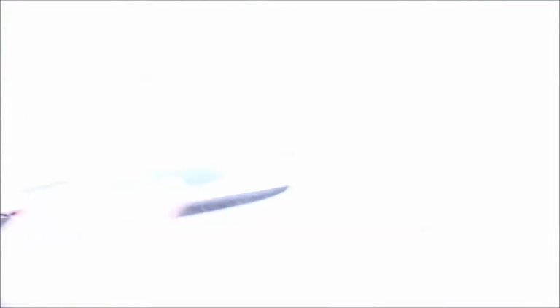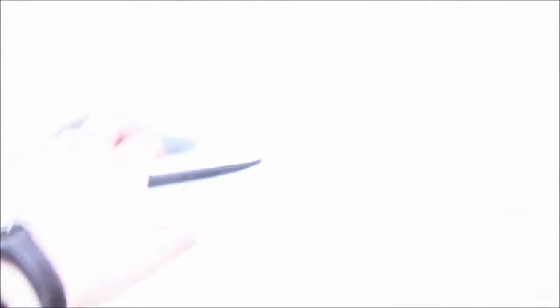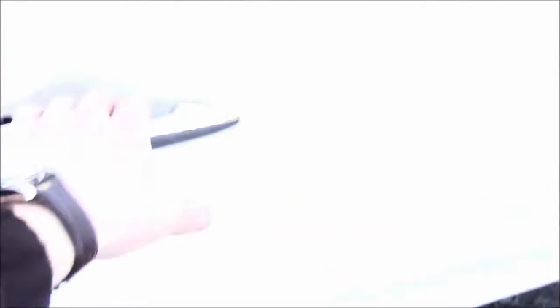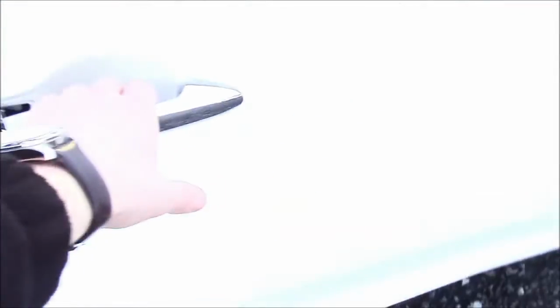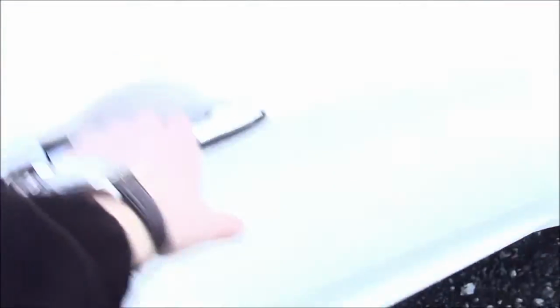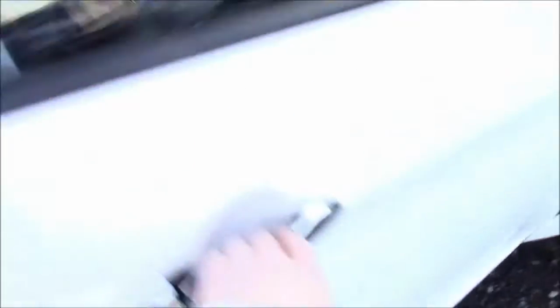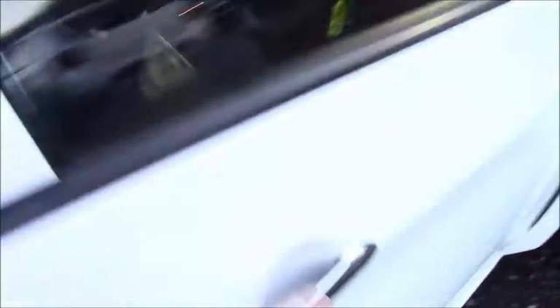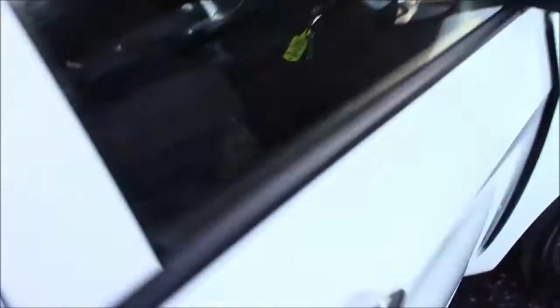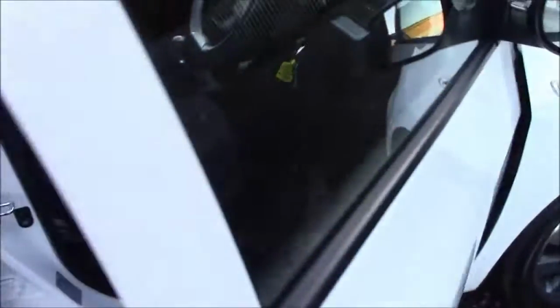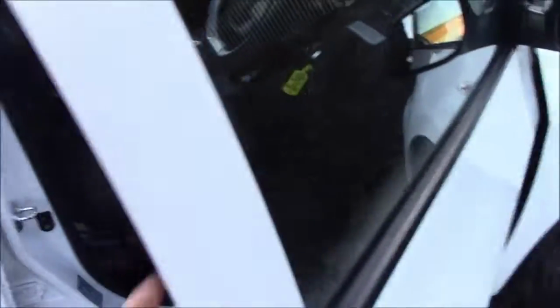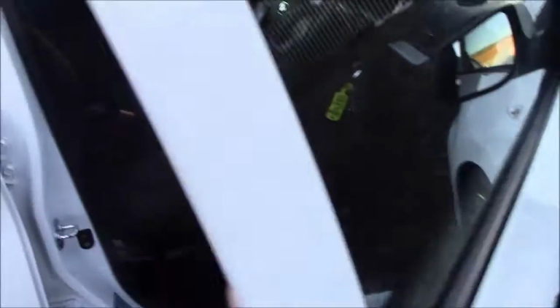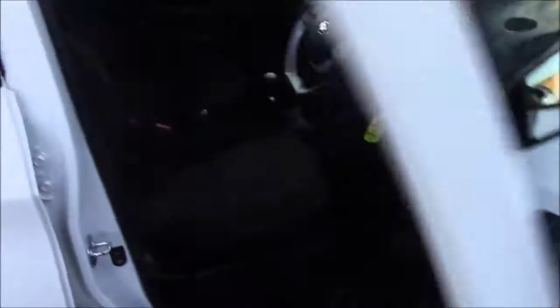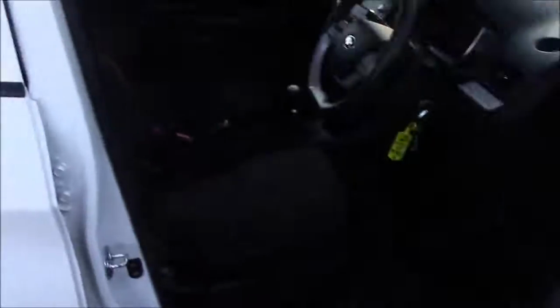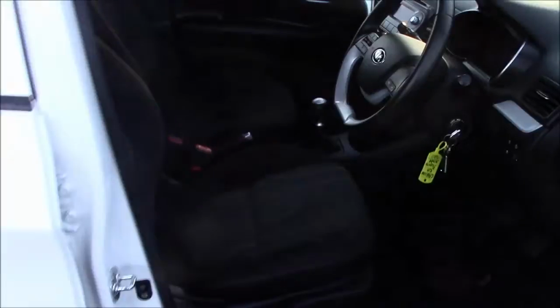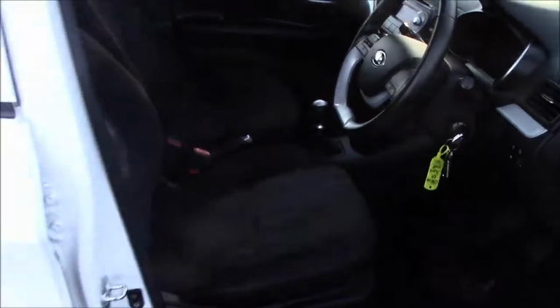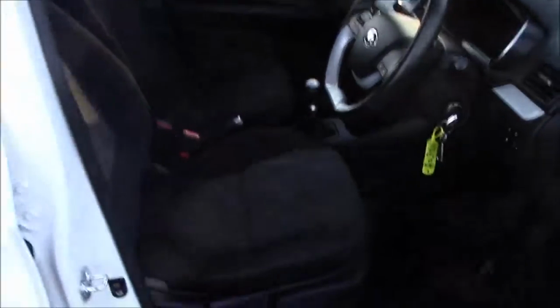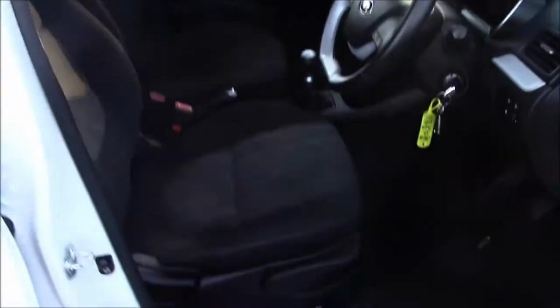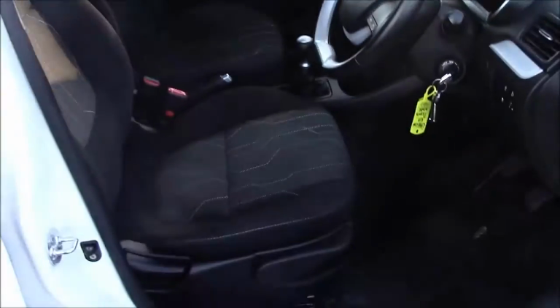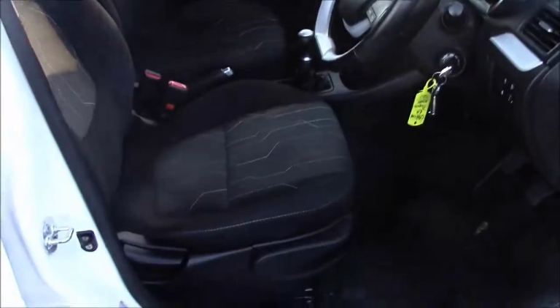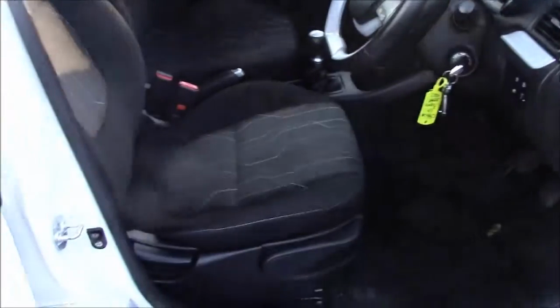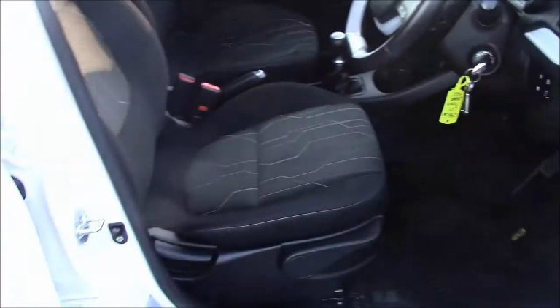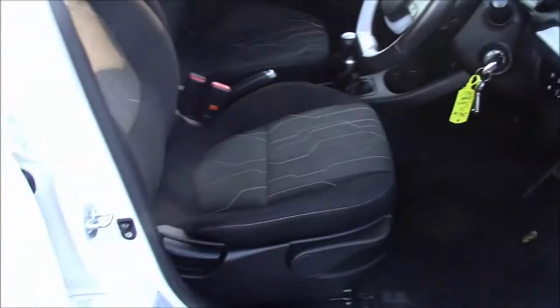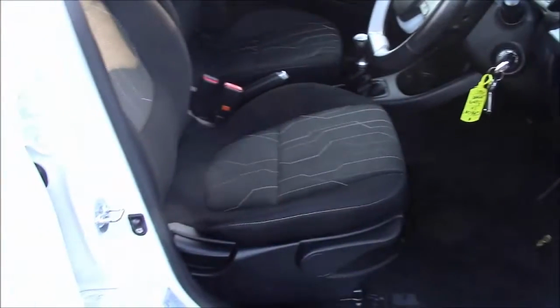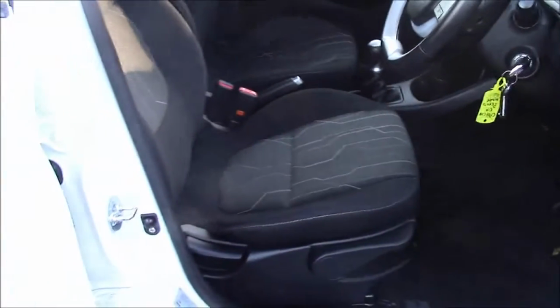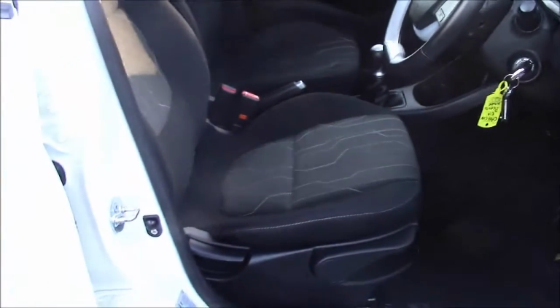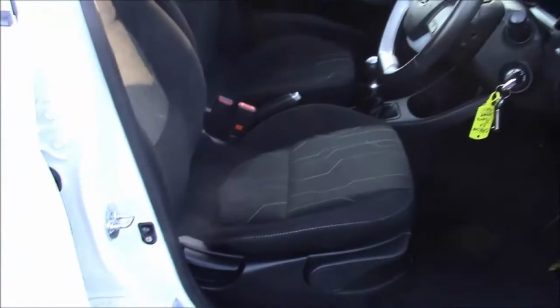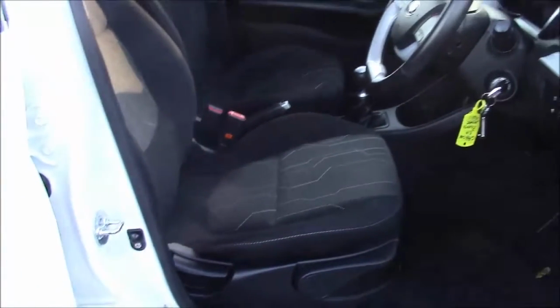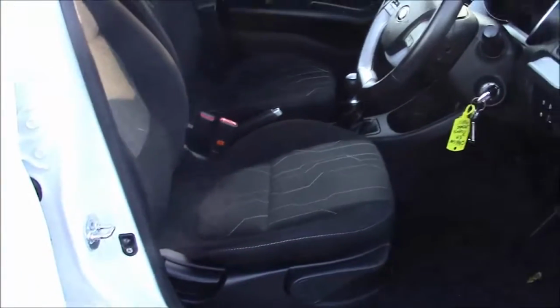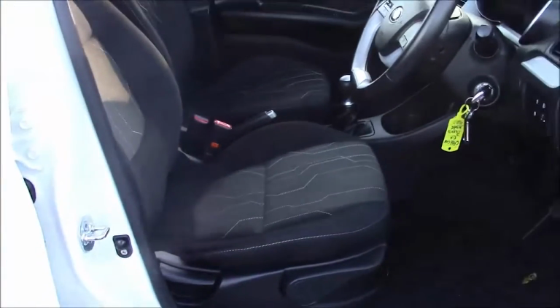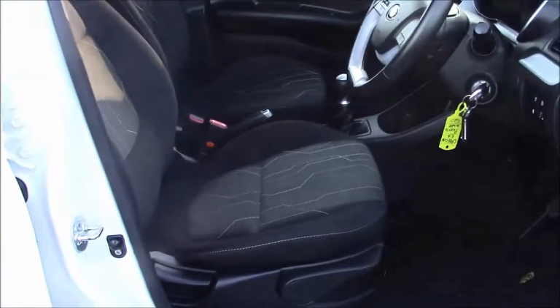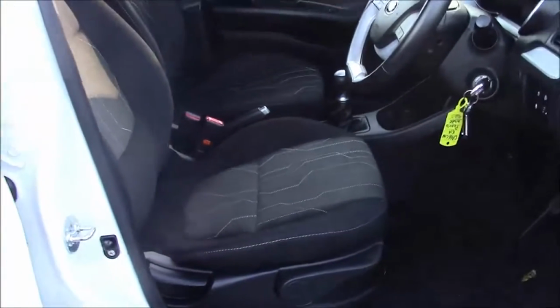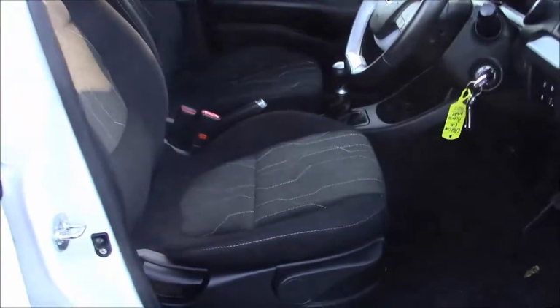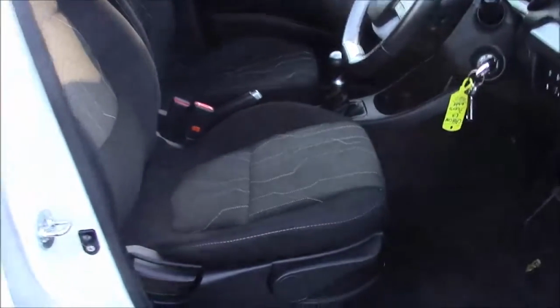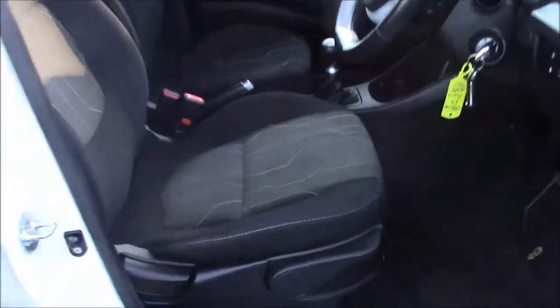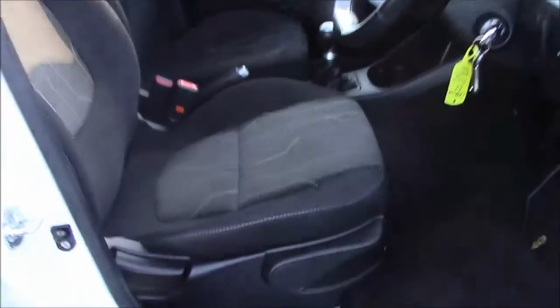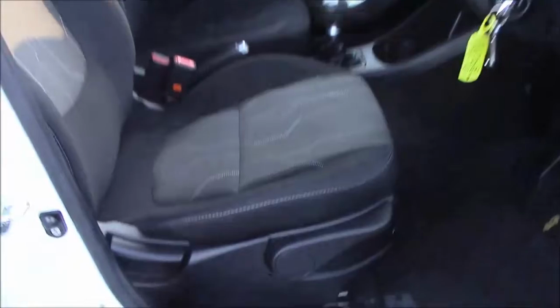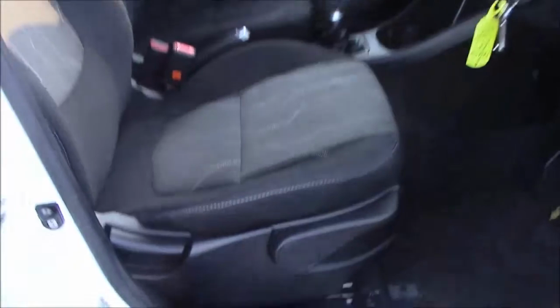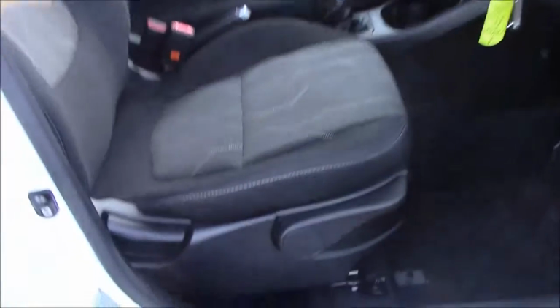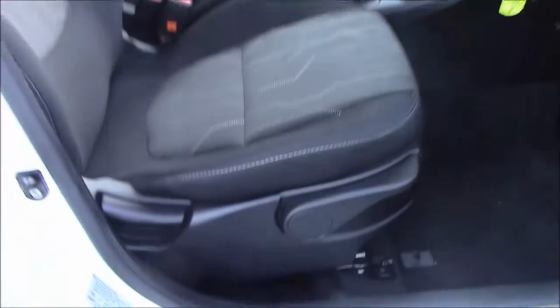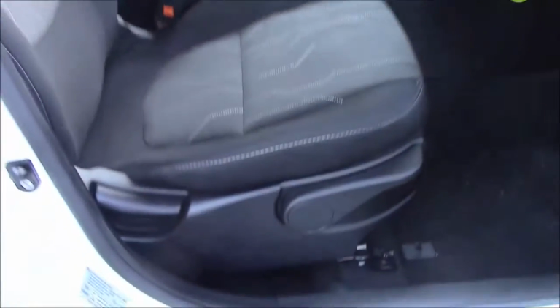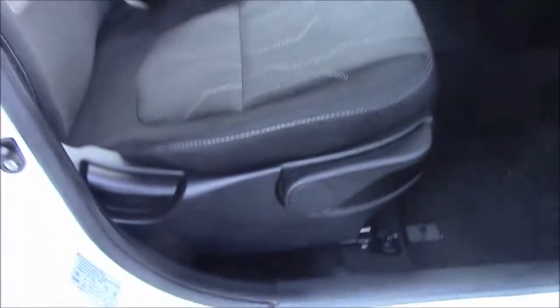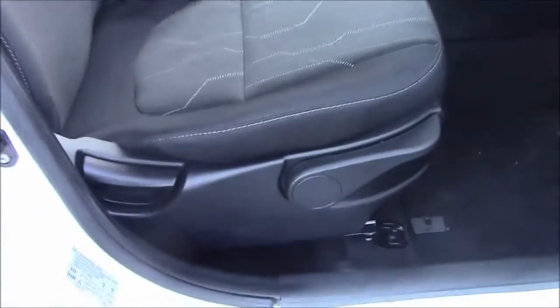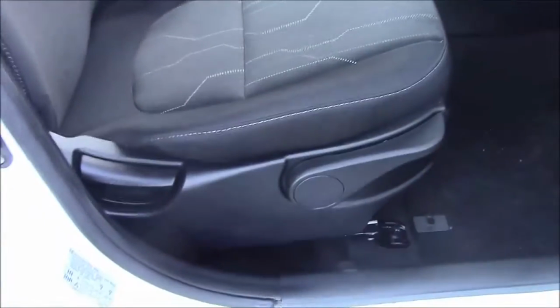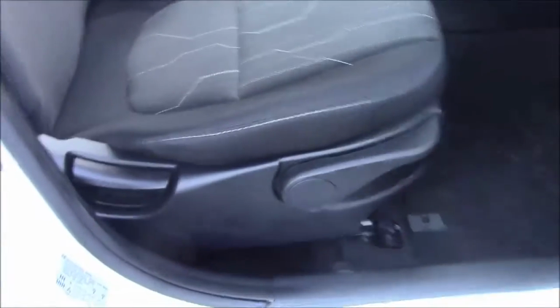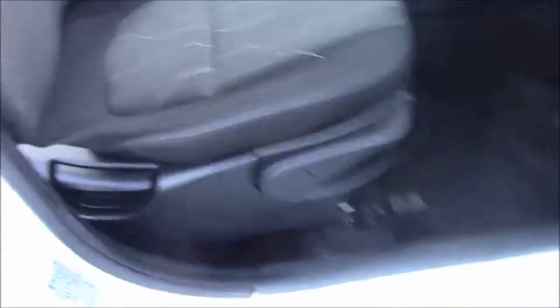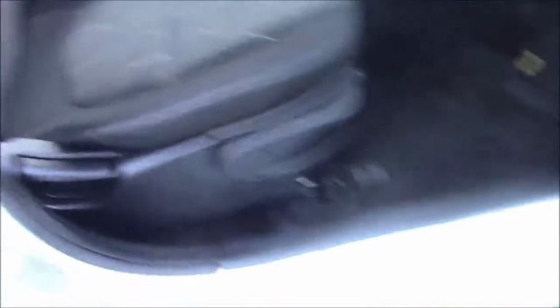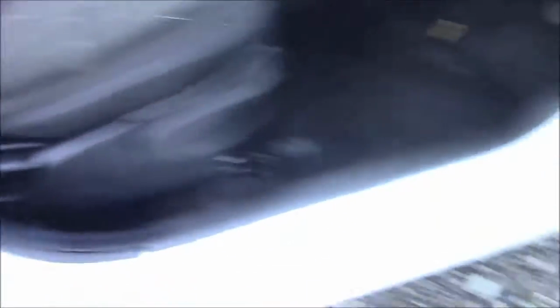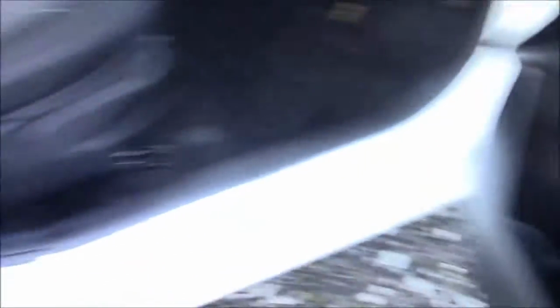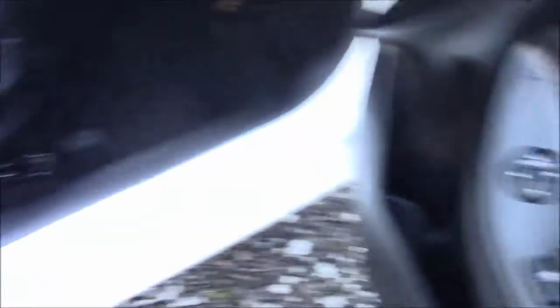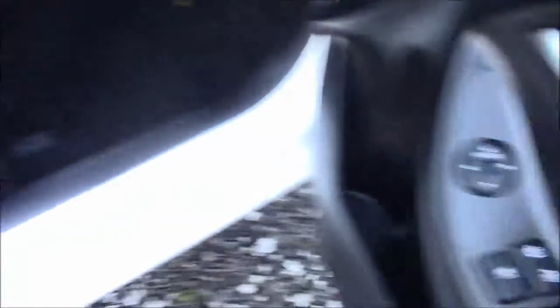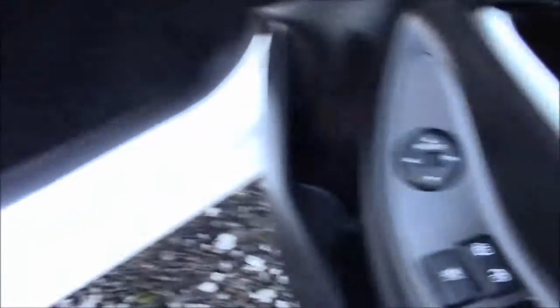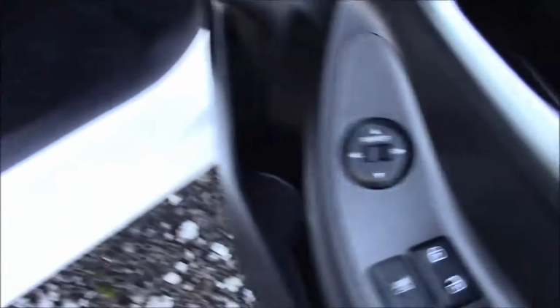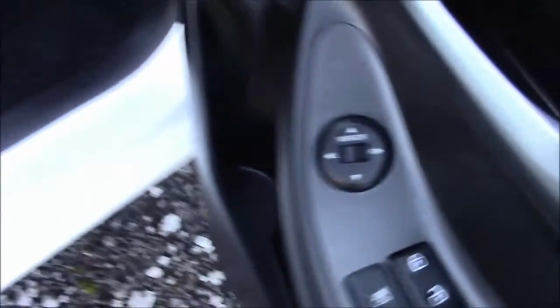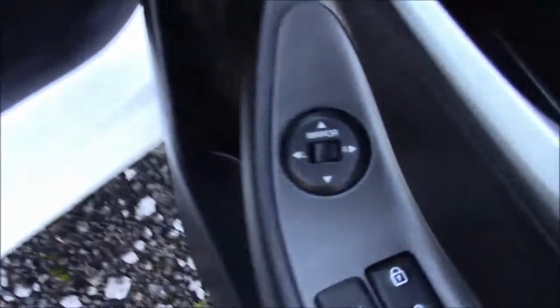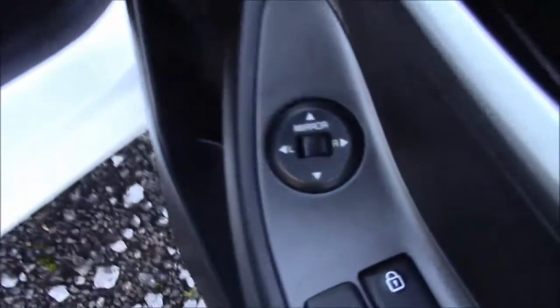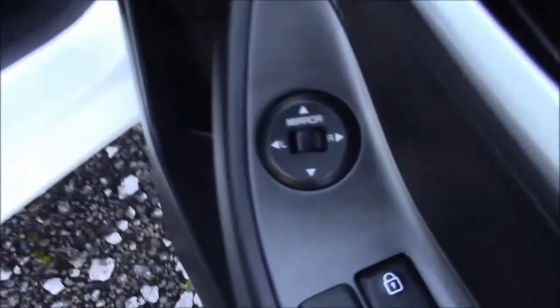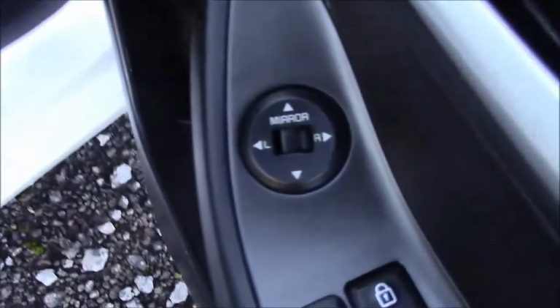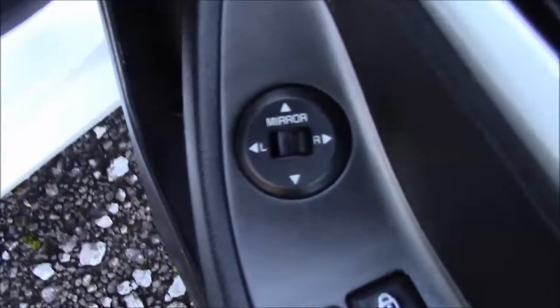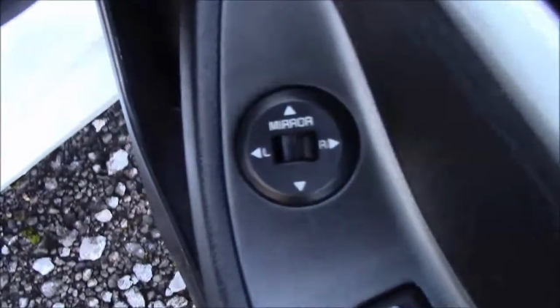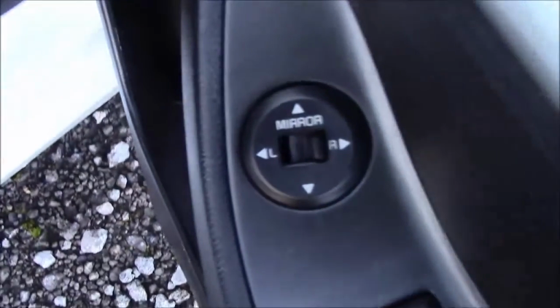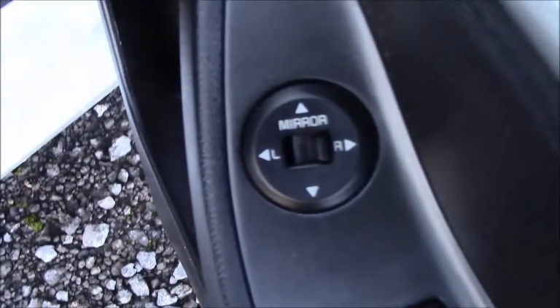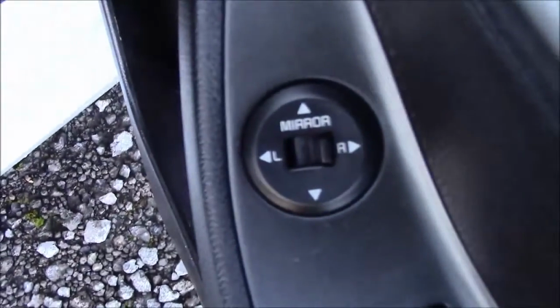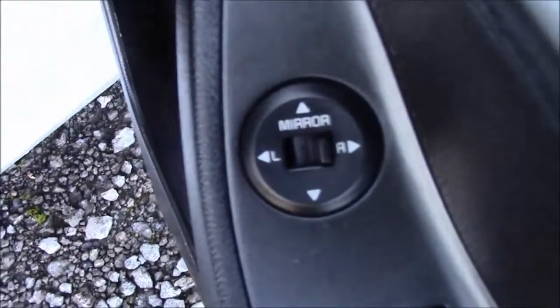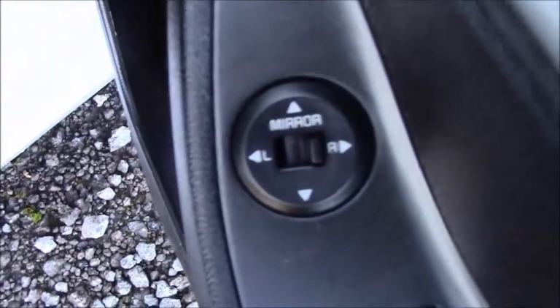Moving into the front of the vehicle, we have the same cloth interior that runs throughout, with a height-adjustable driver's seat. On the driver's door, you'll find your electric mirror adjustments.